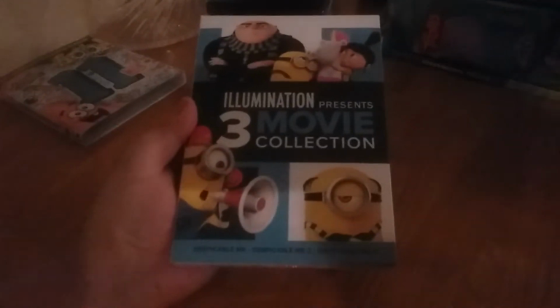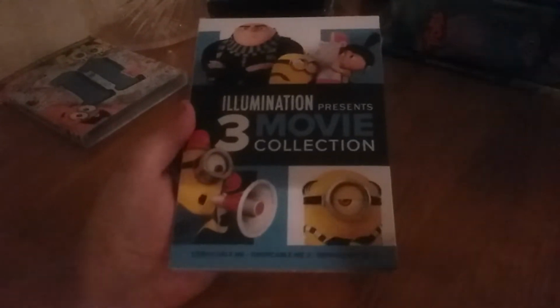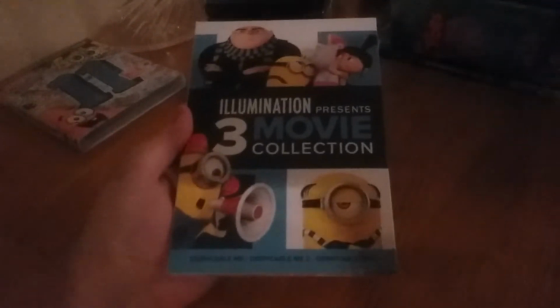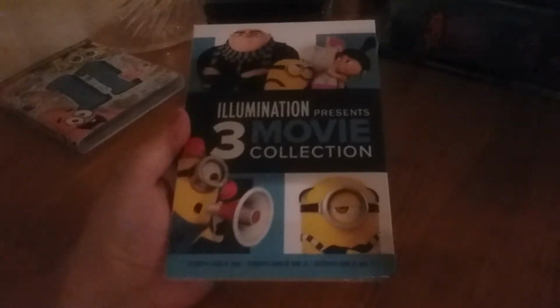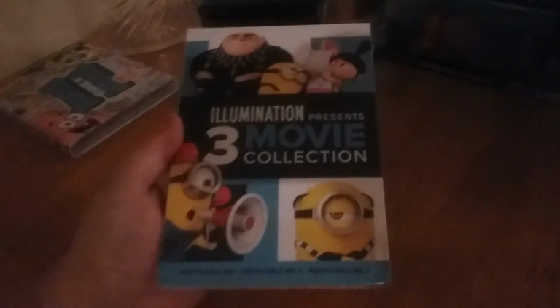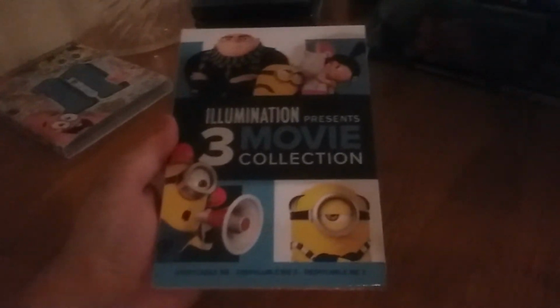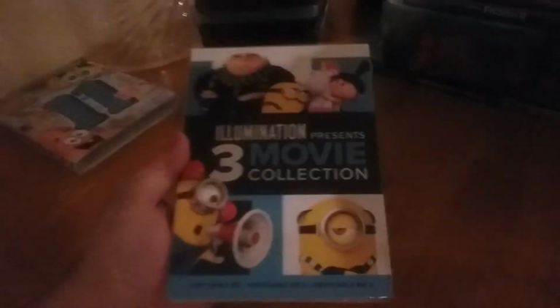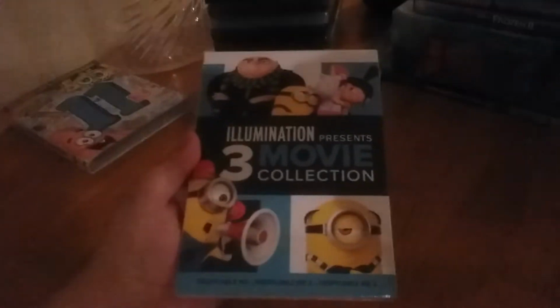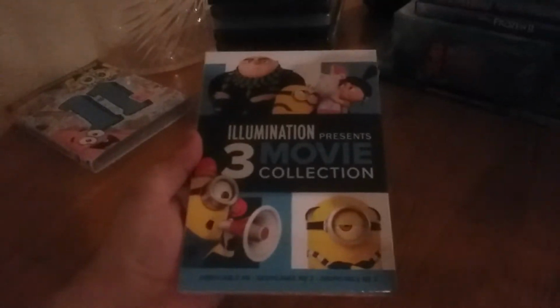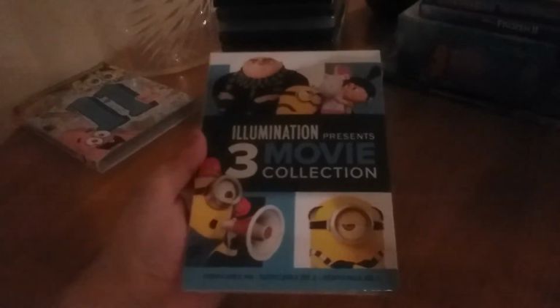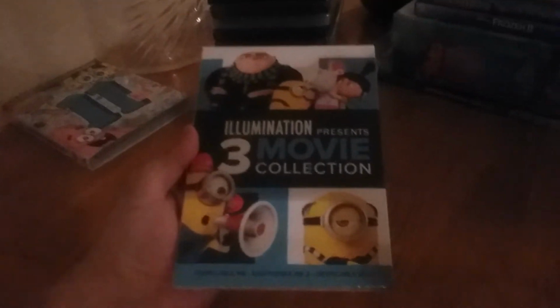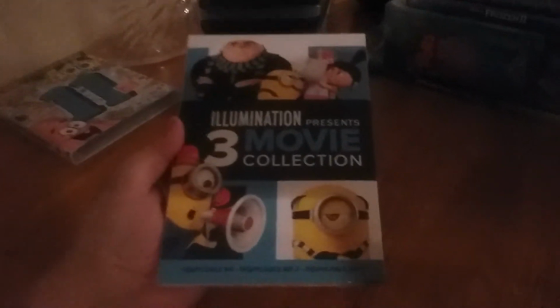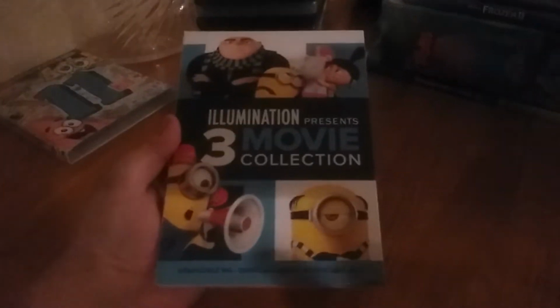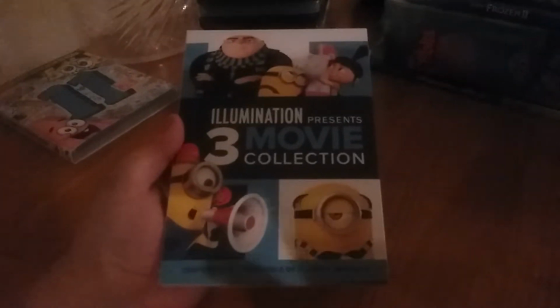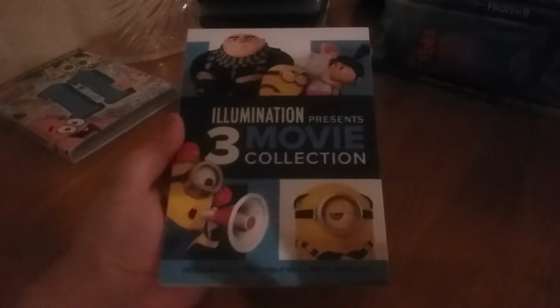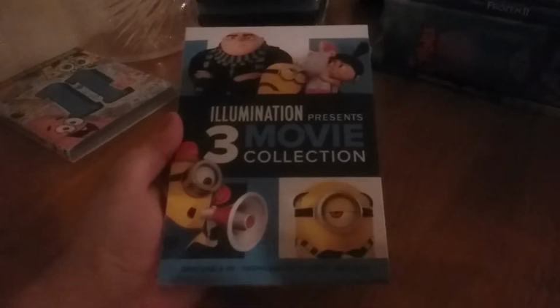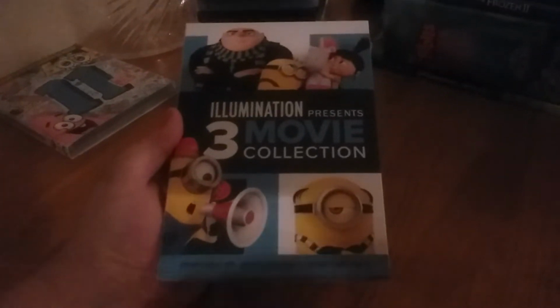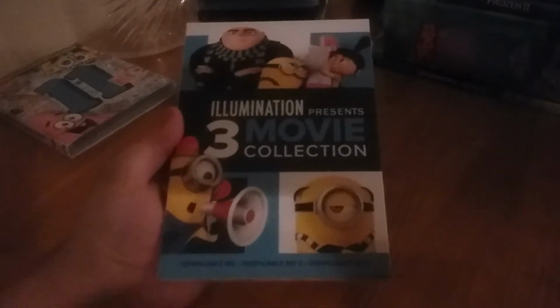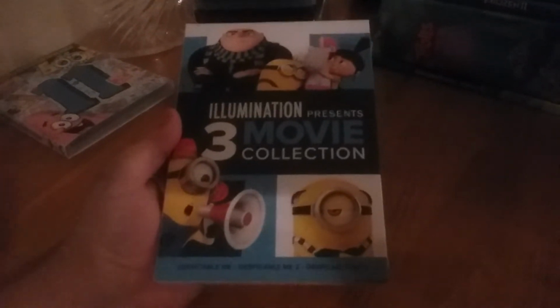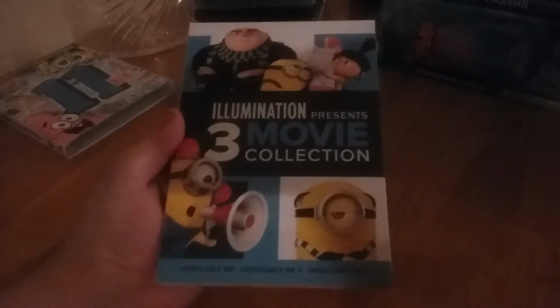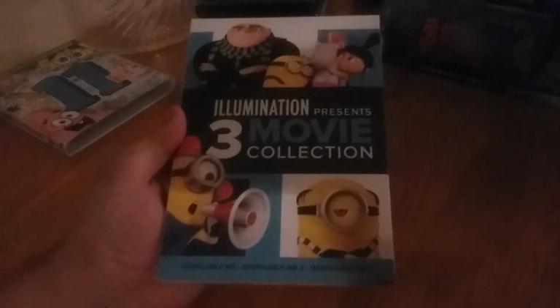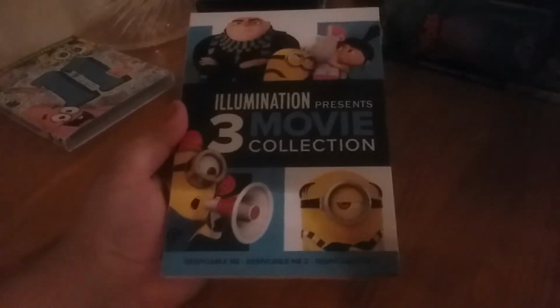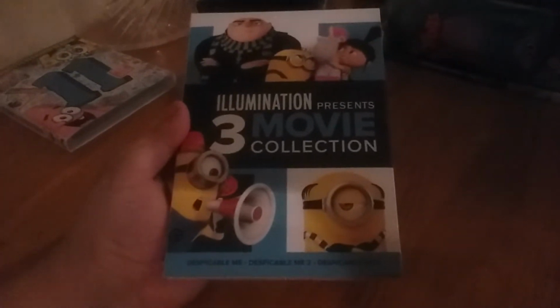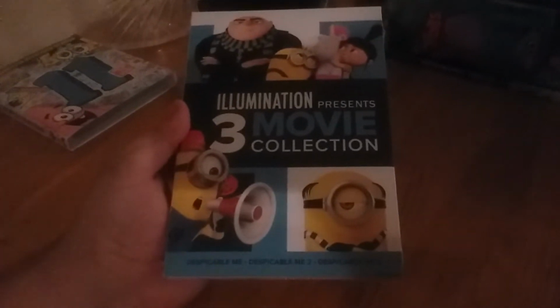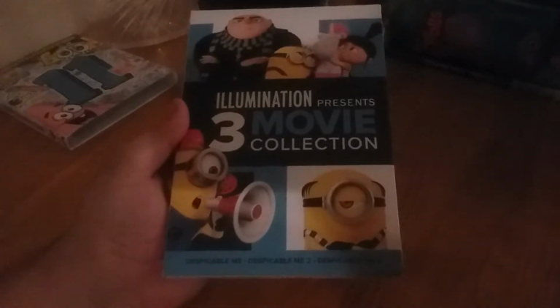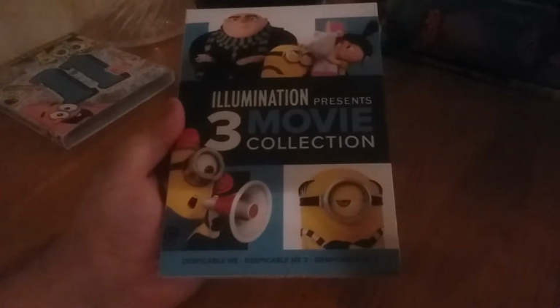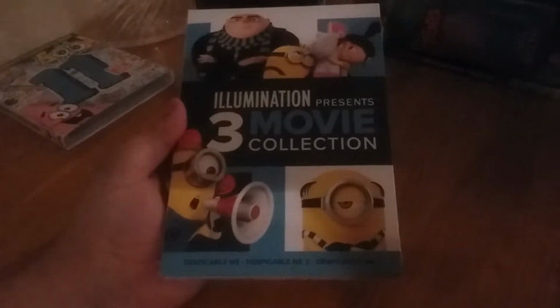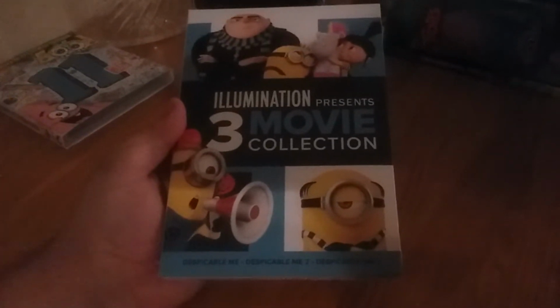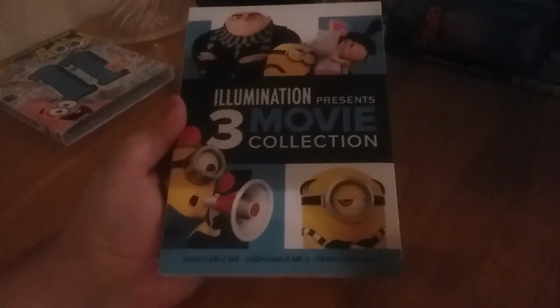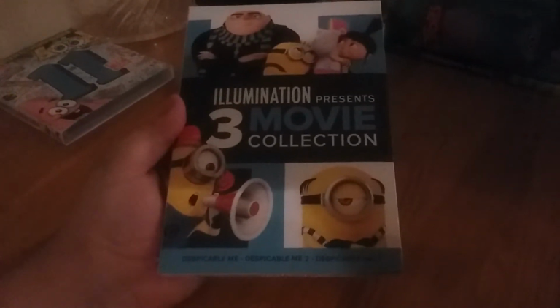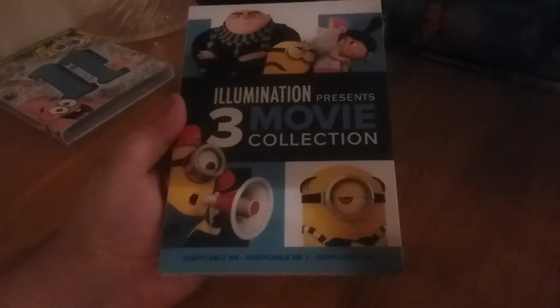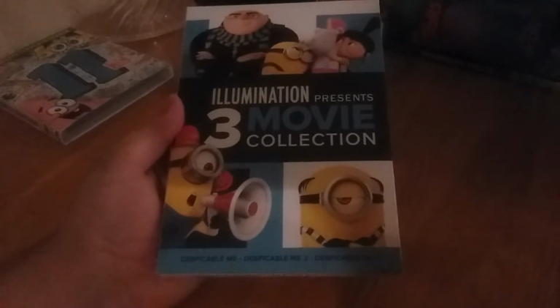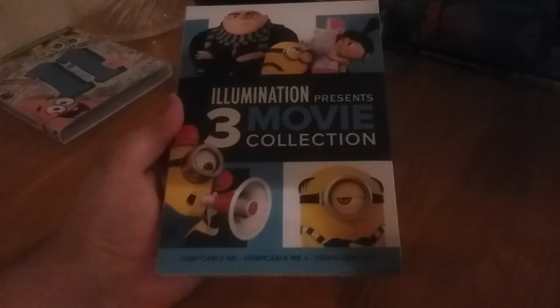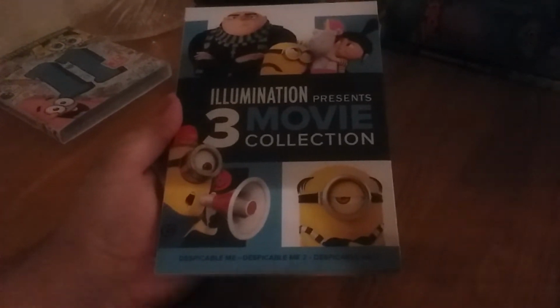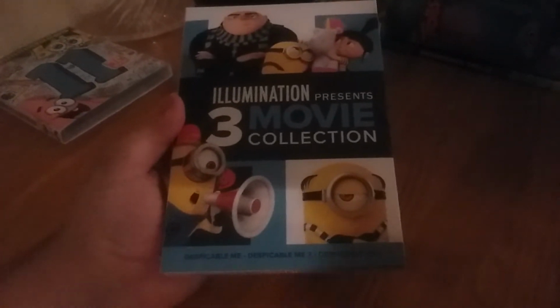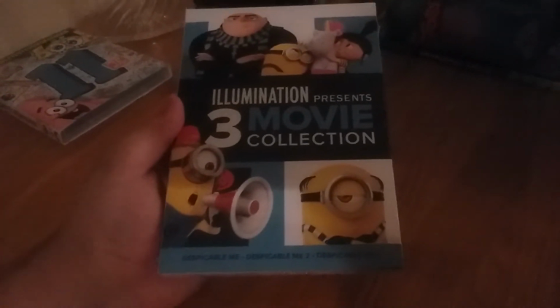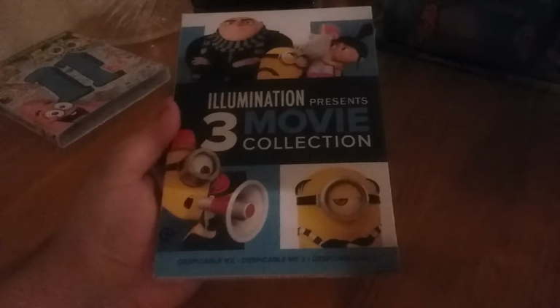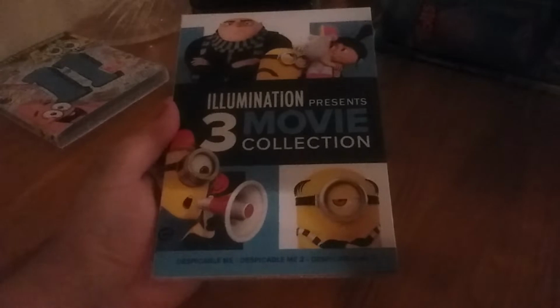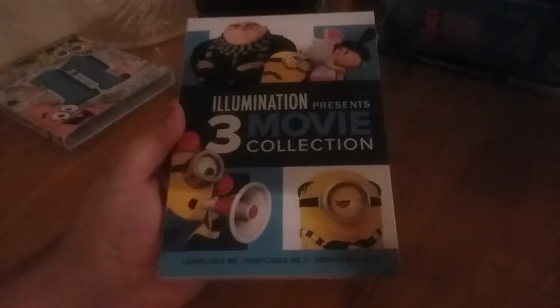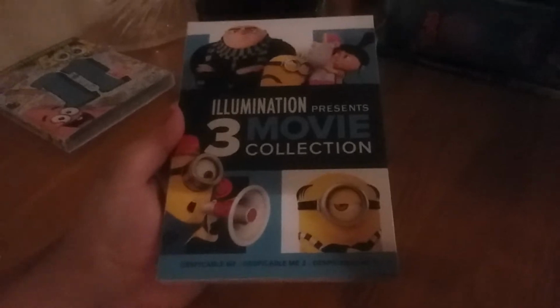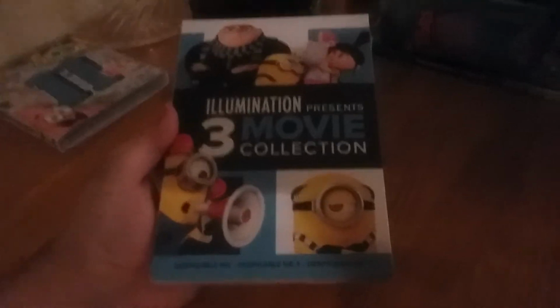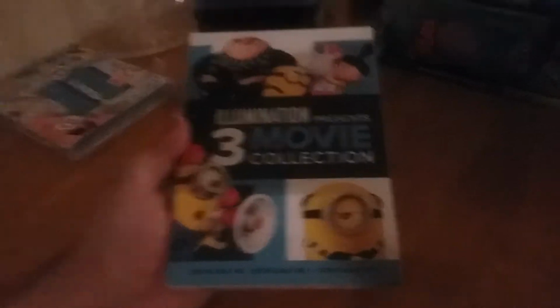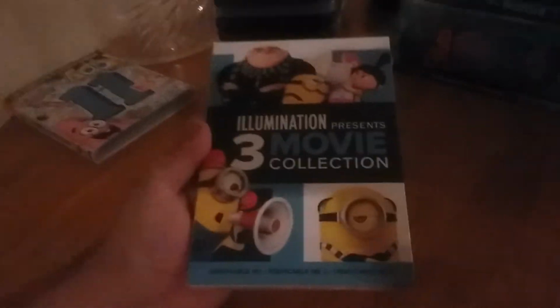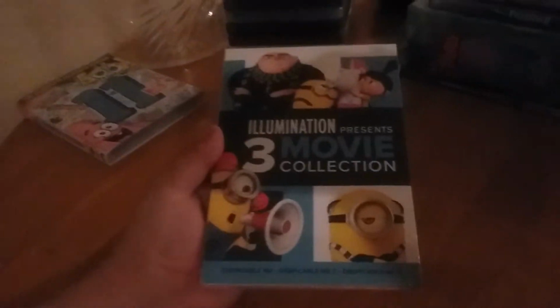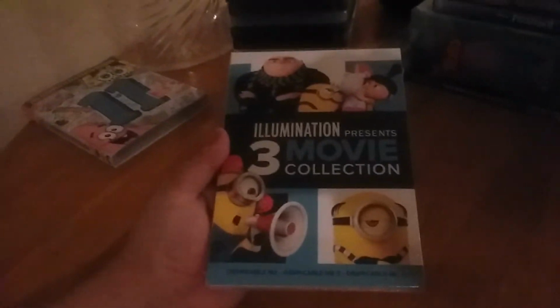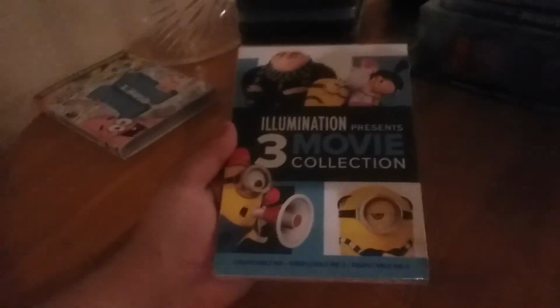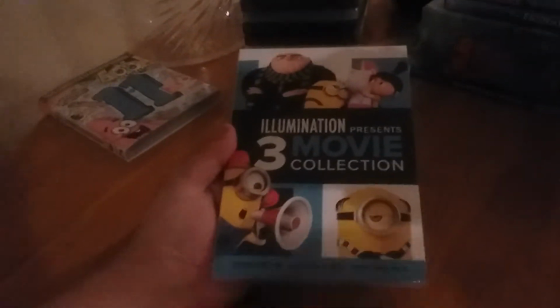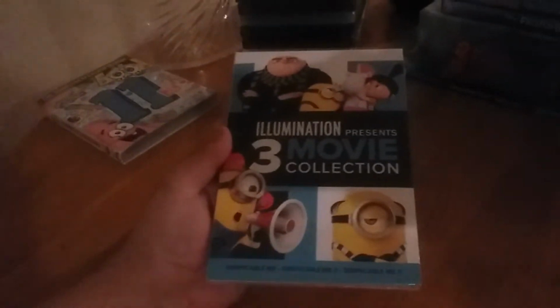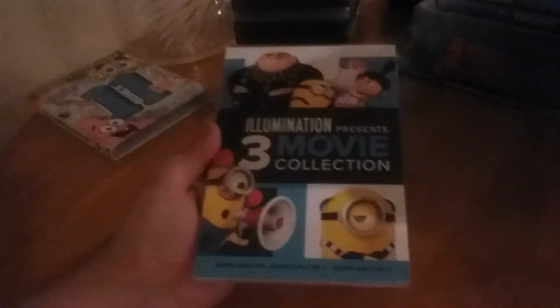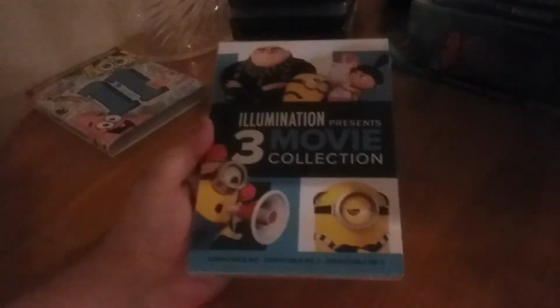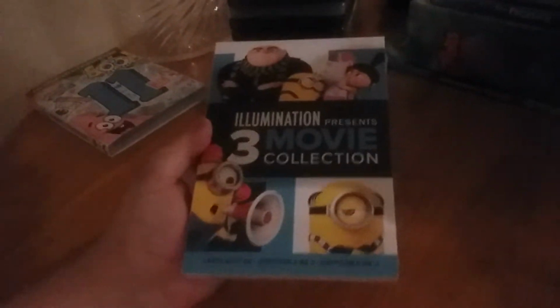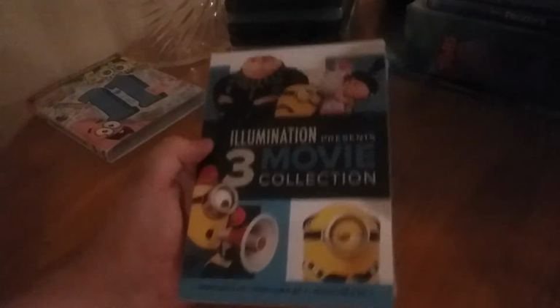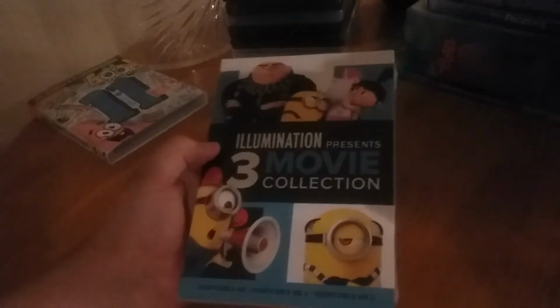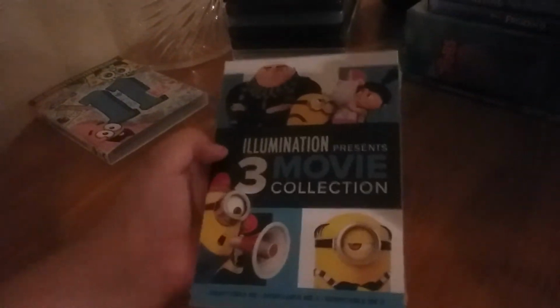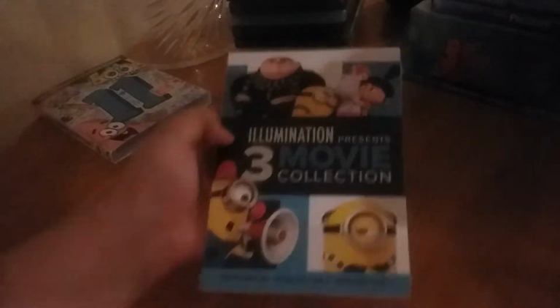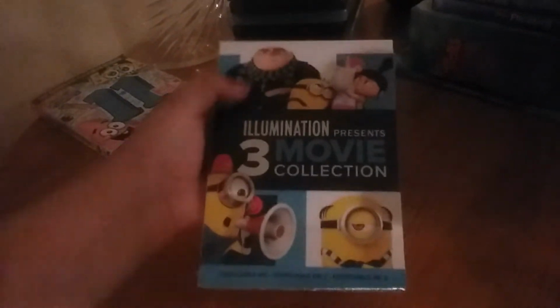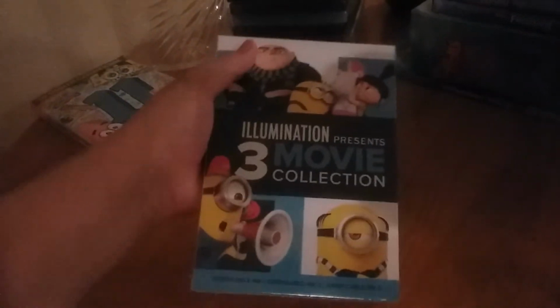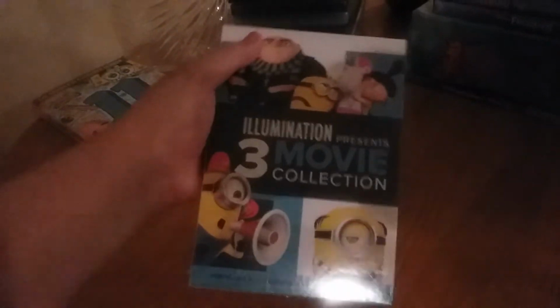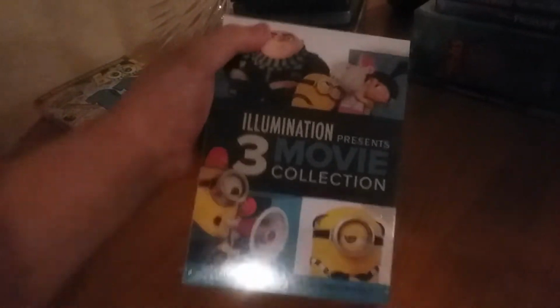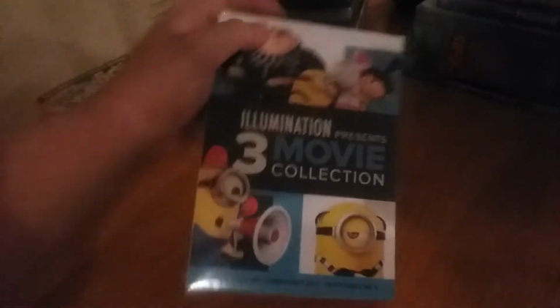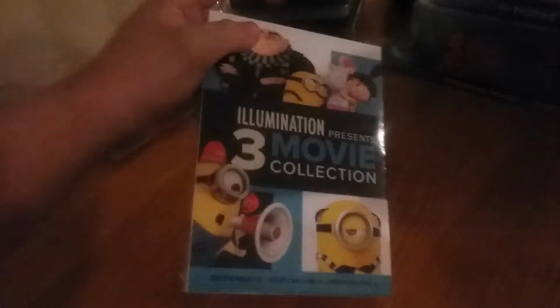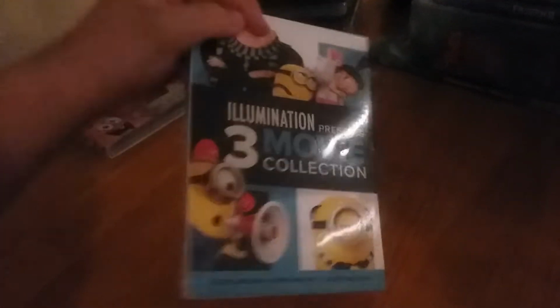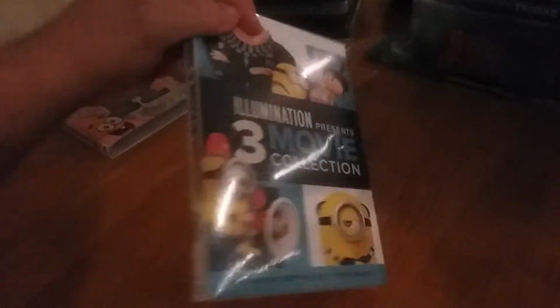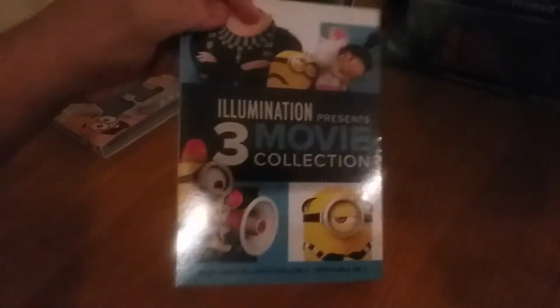Next we have a DVD, Illumination Presents 3 Movie Collection. Looks like the Minions.